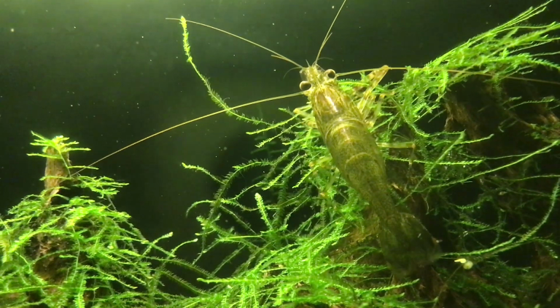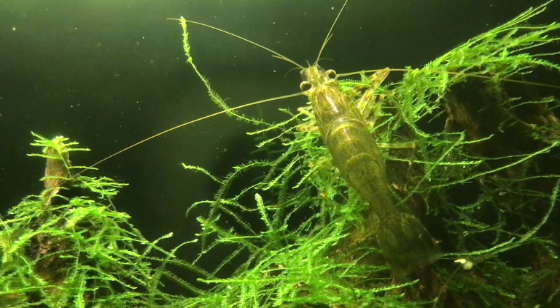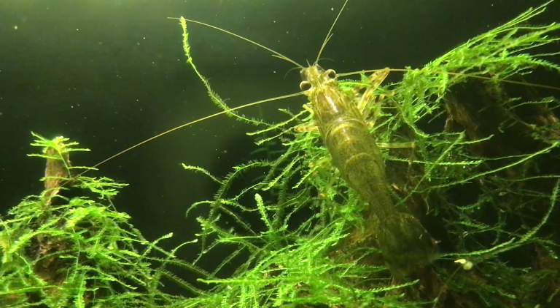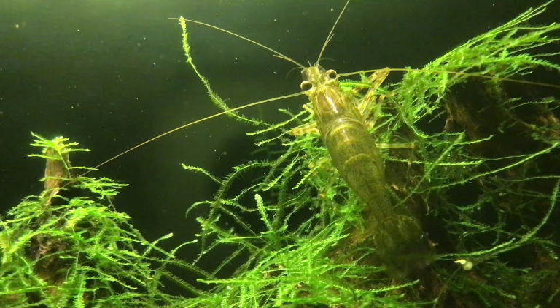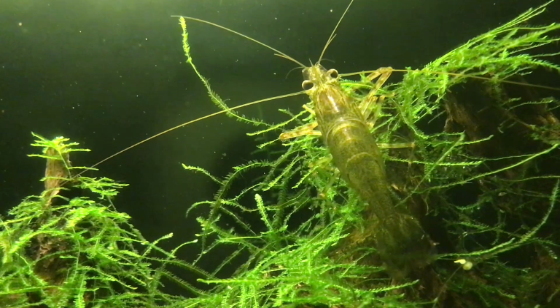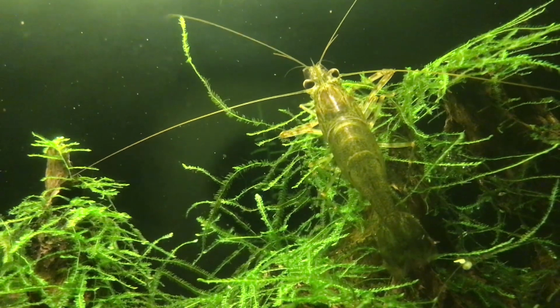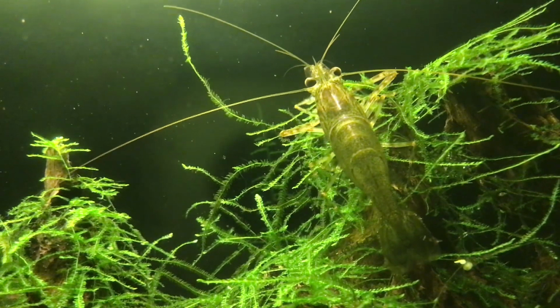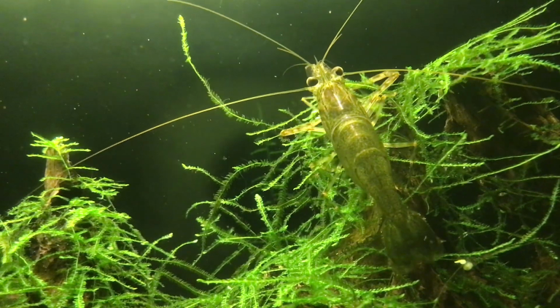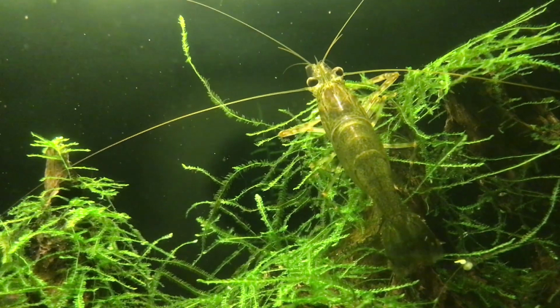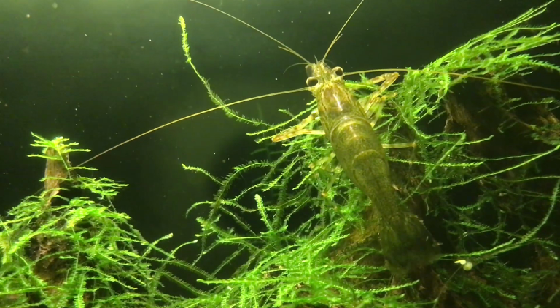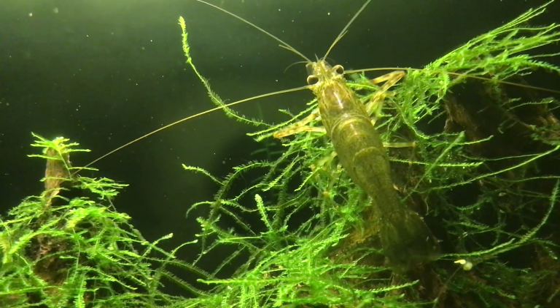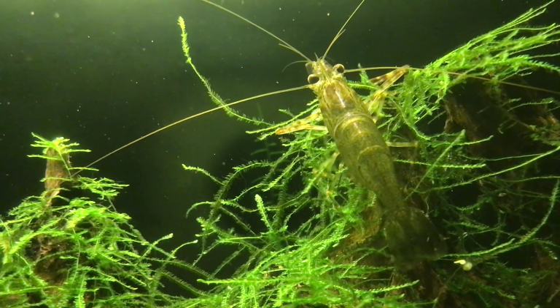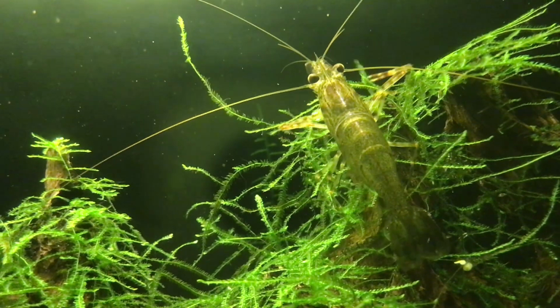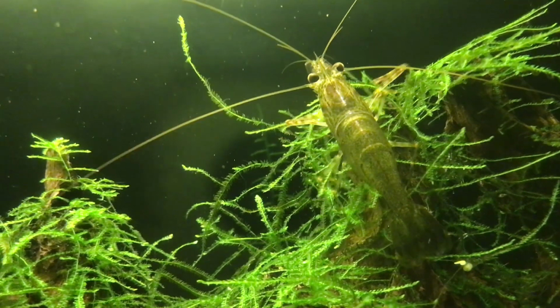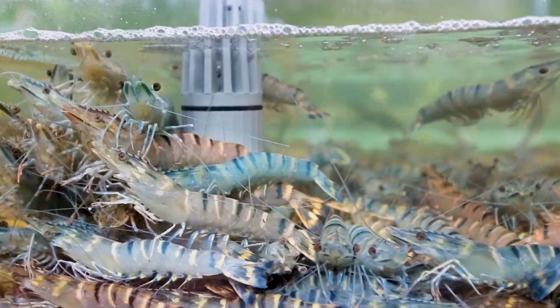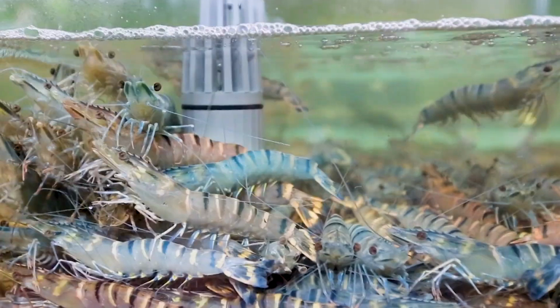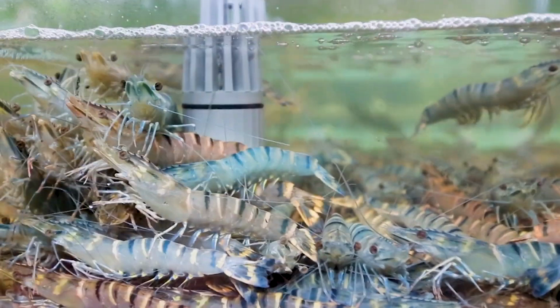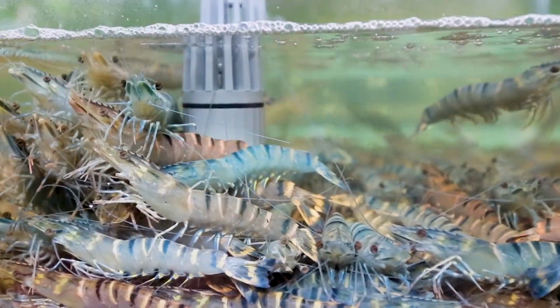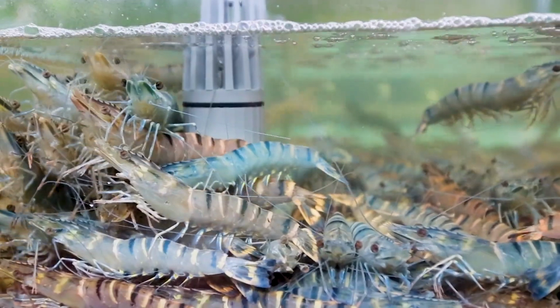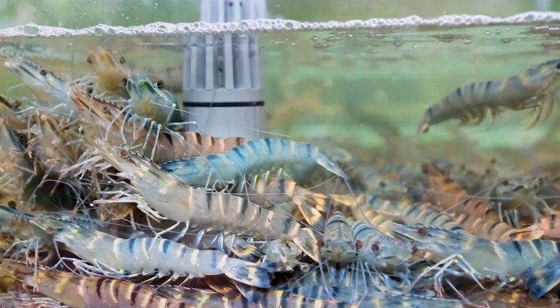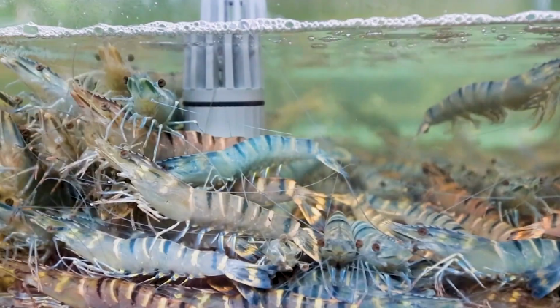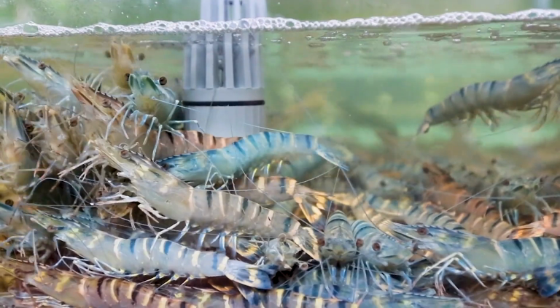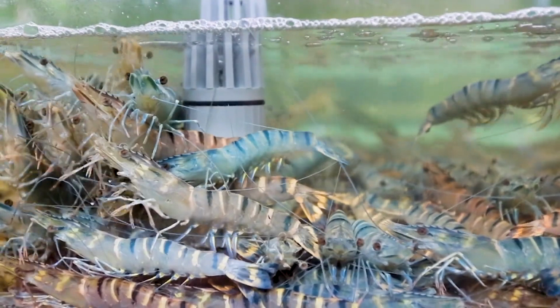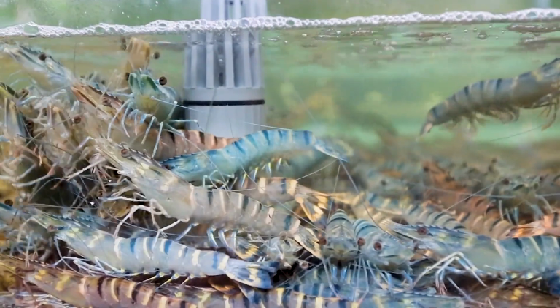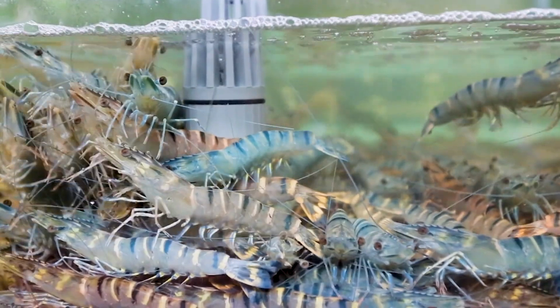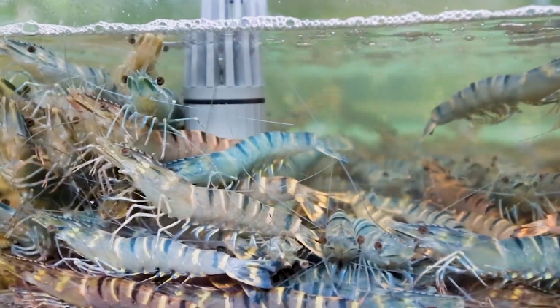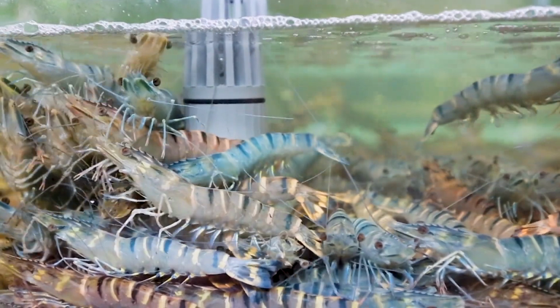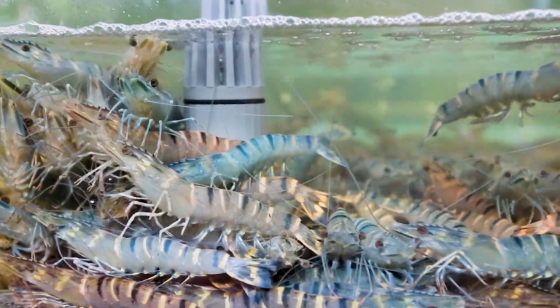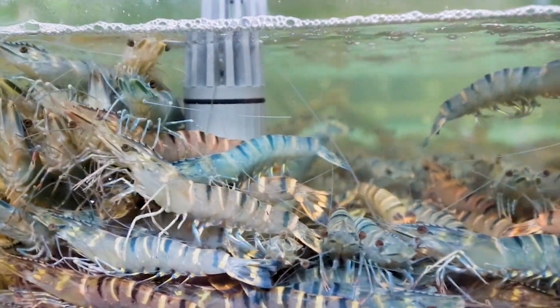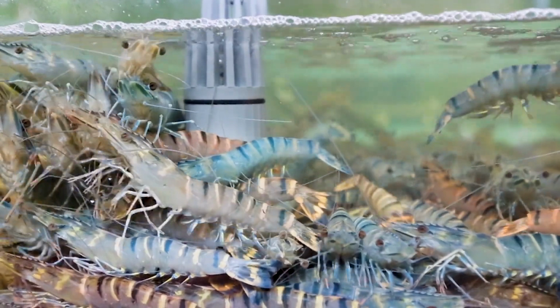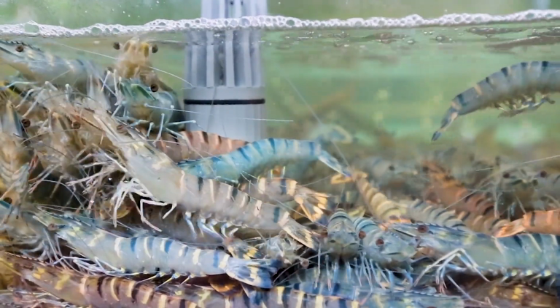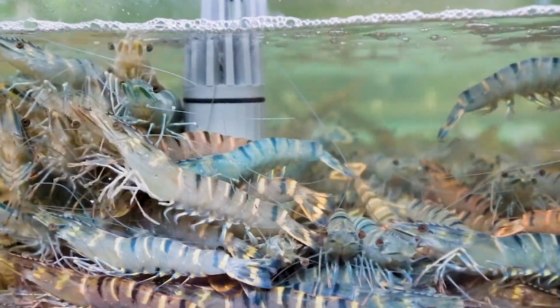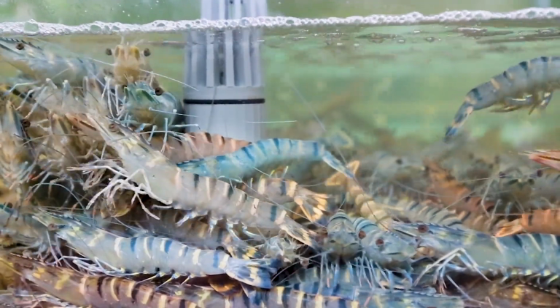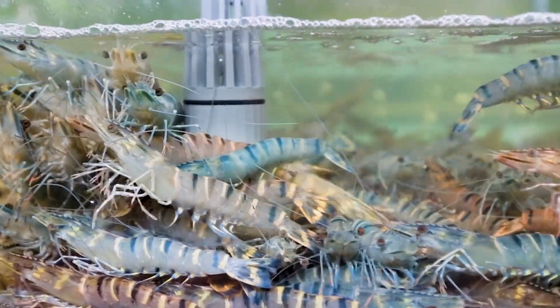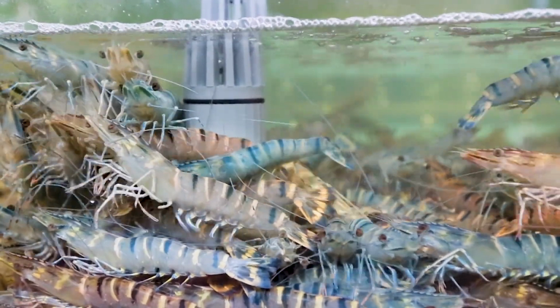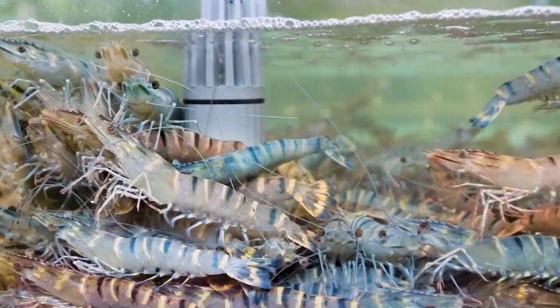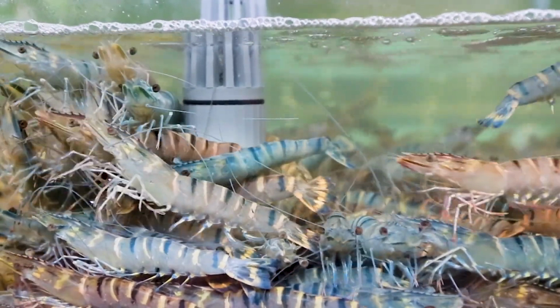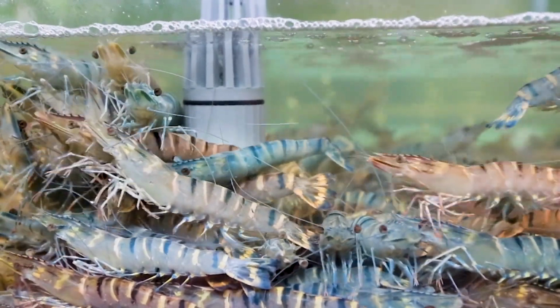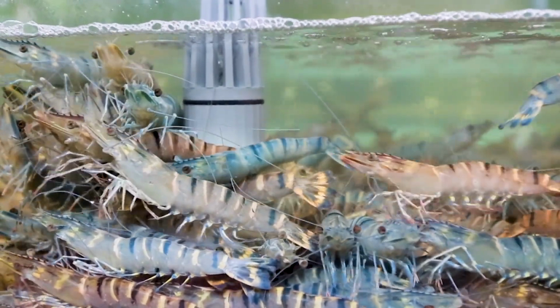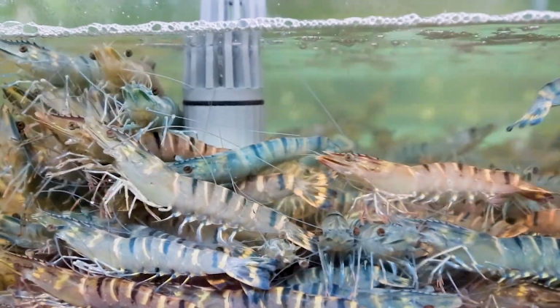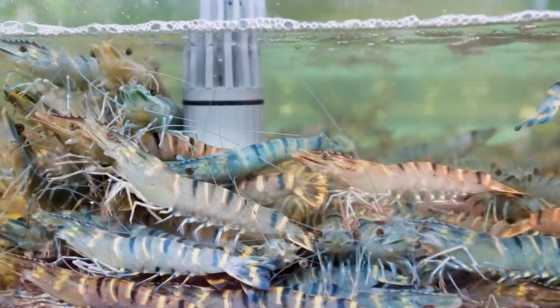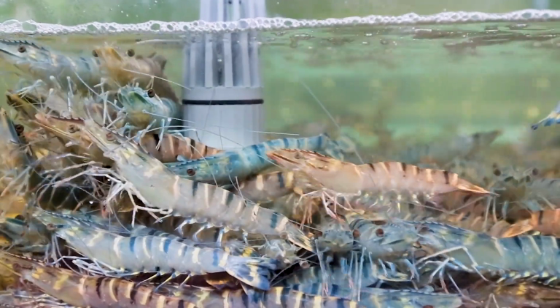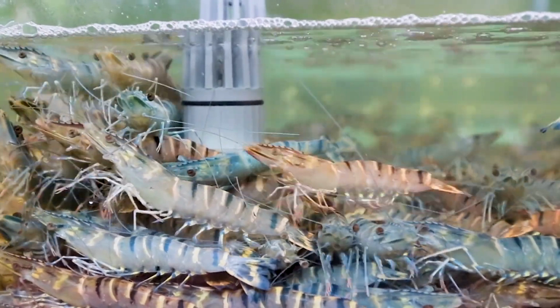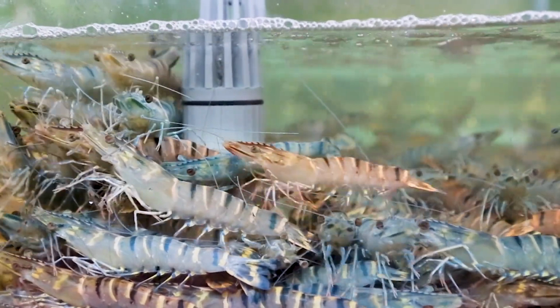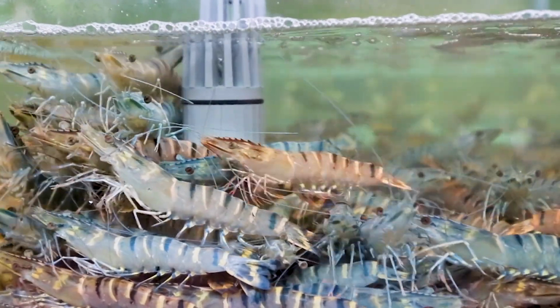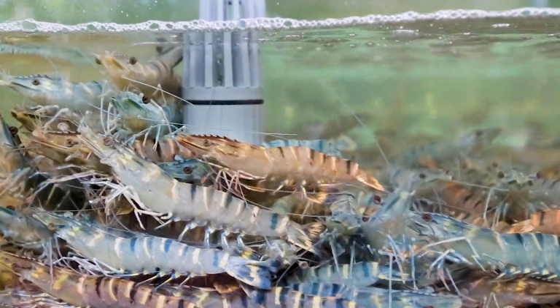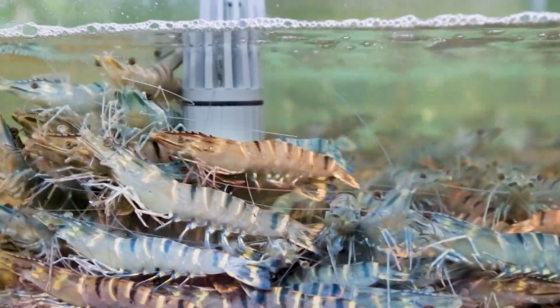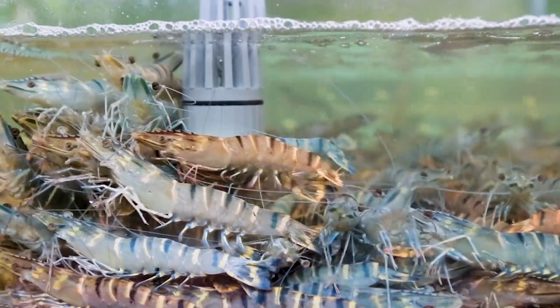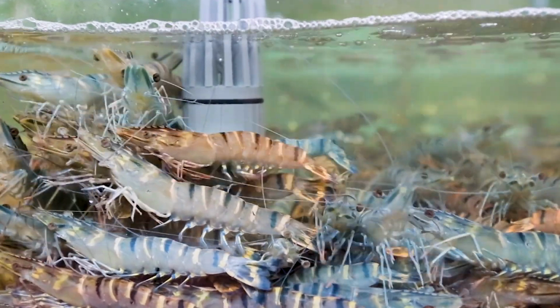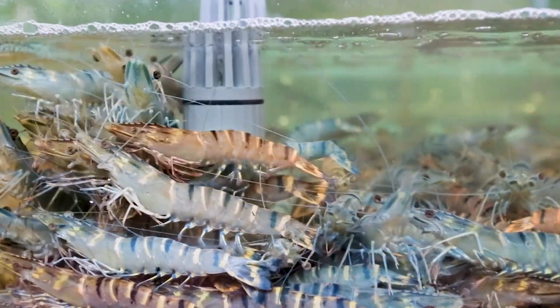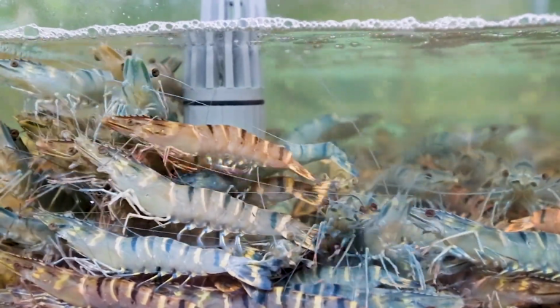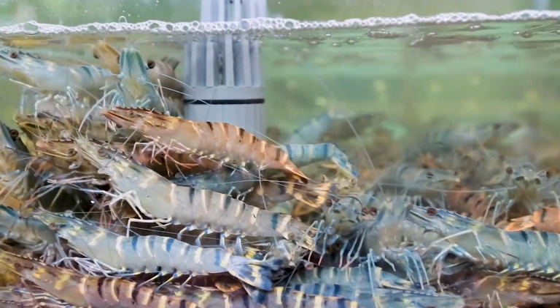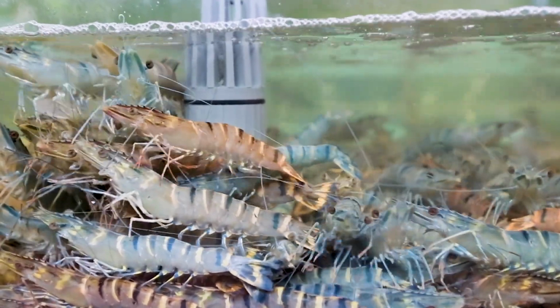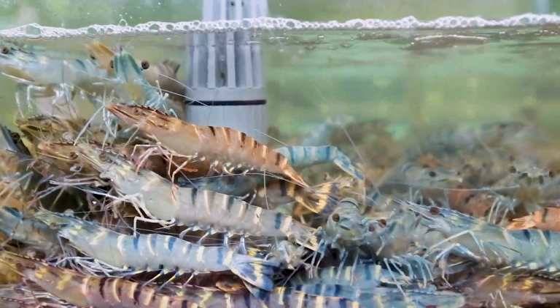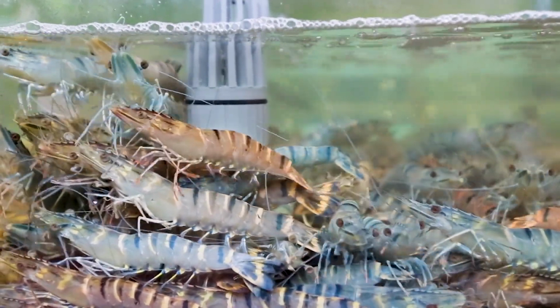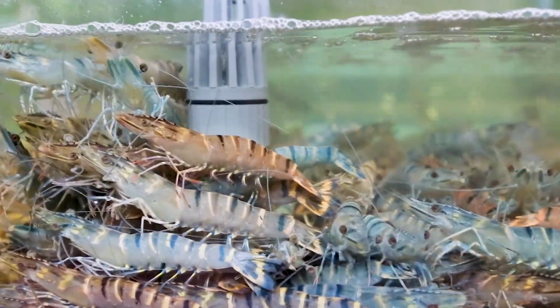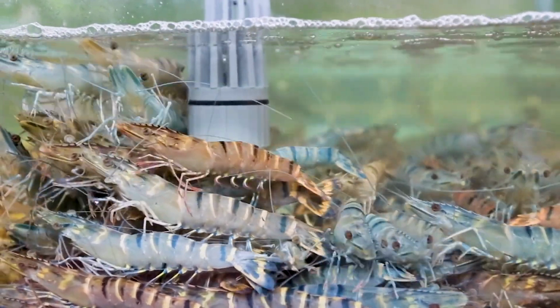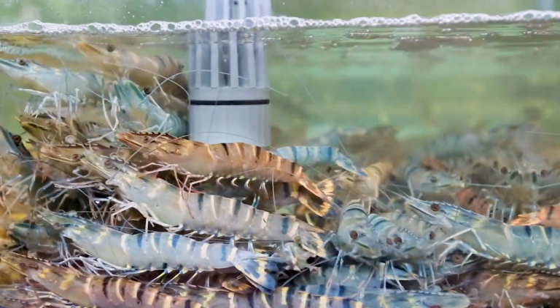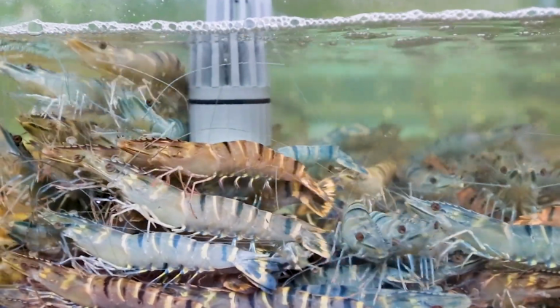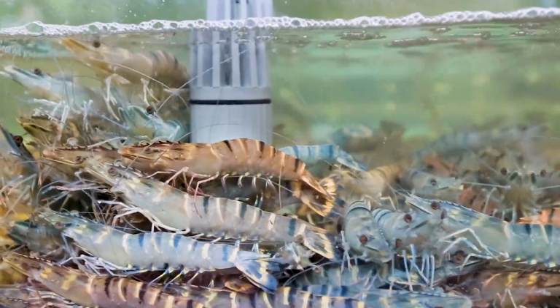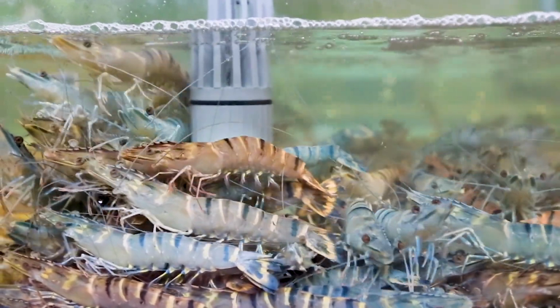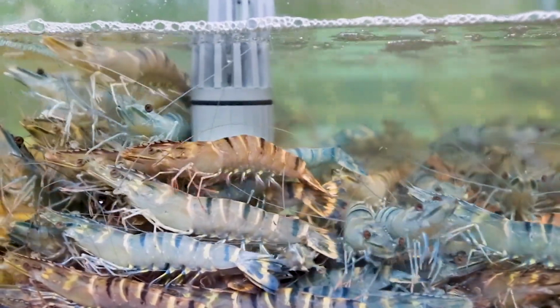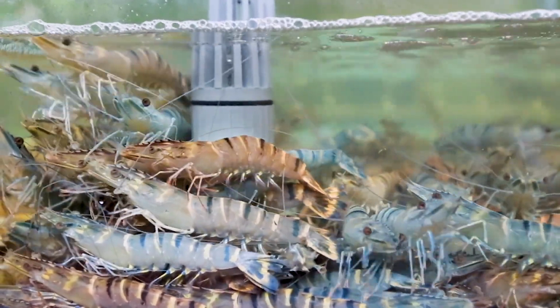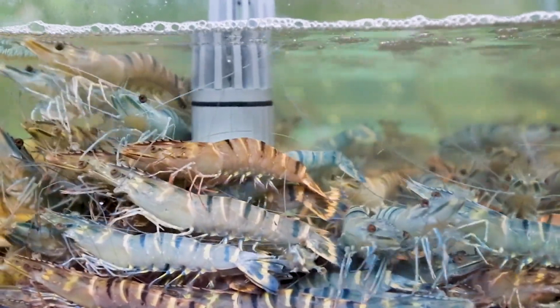Shrimp, on the other hand, are usually smaller, ranging from just a few centimeters to a few inches in length.